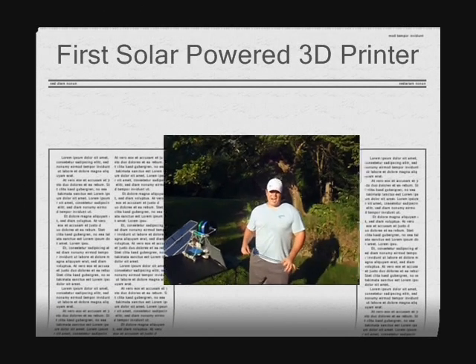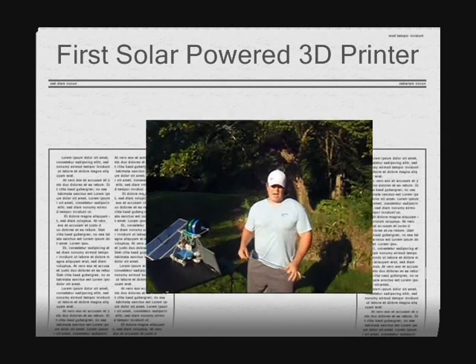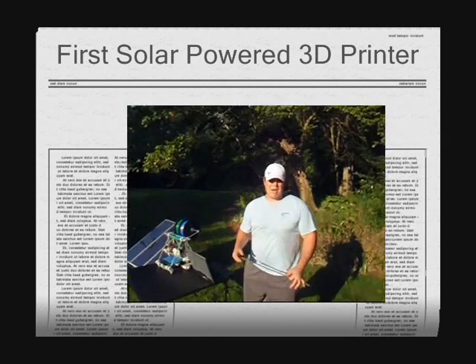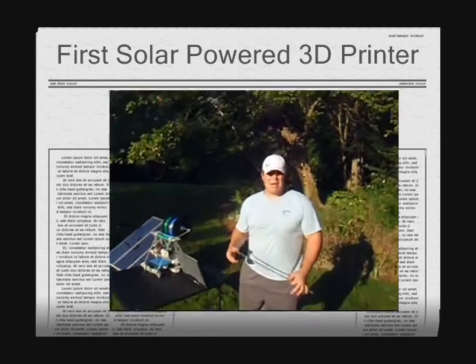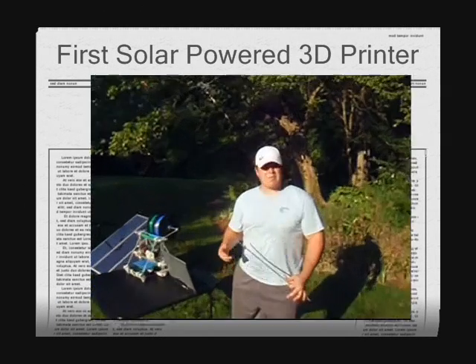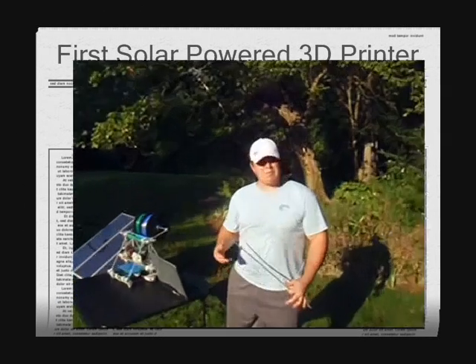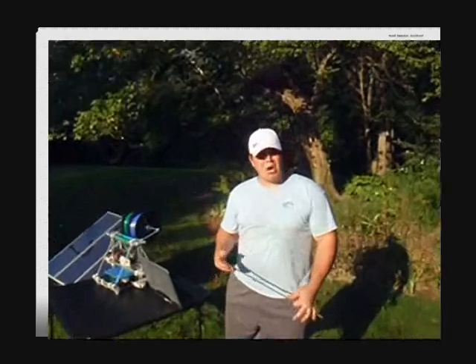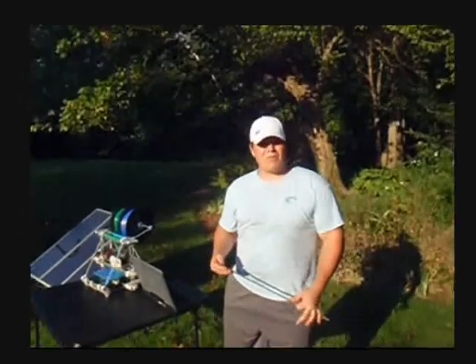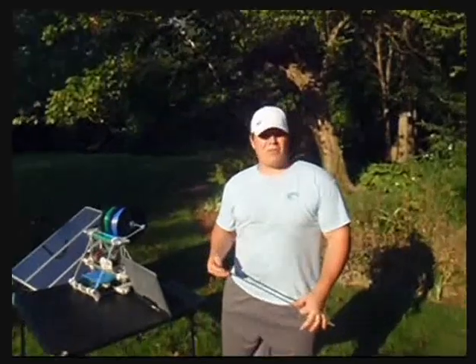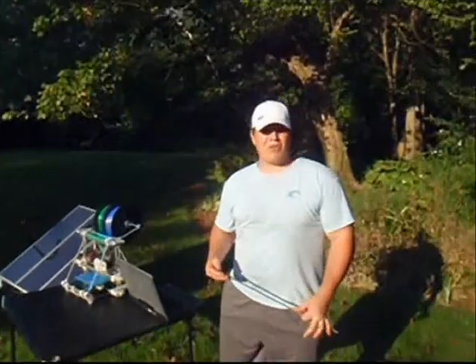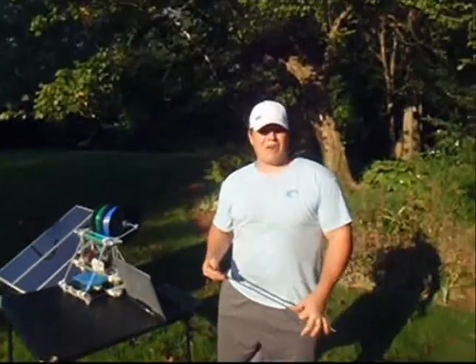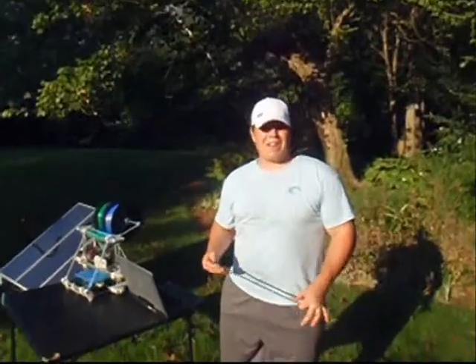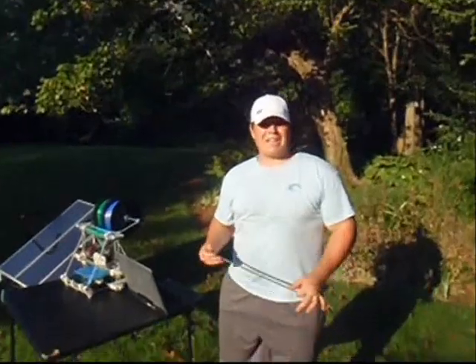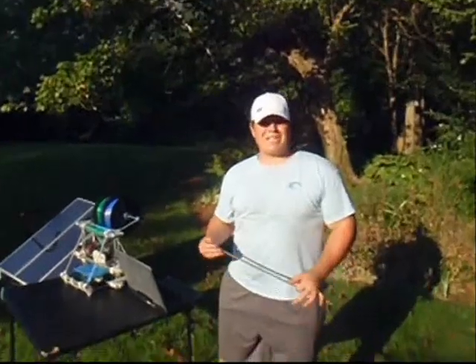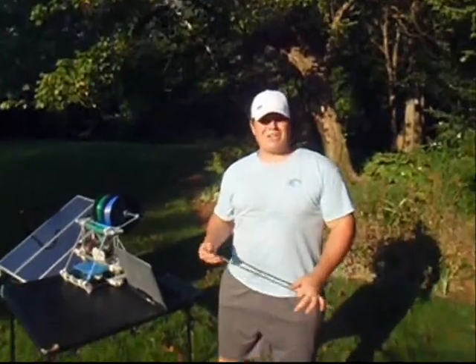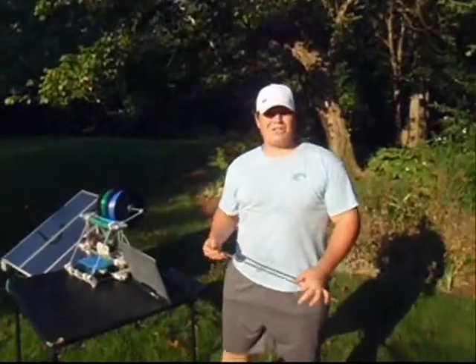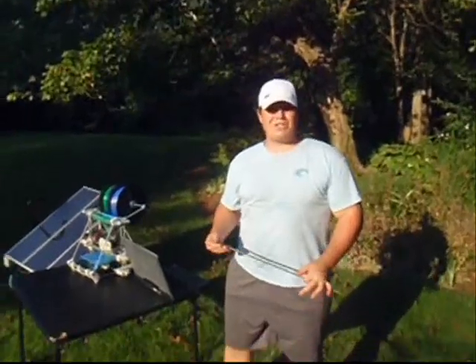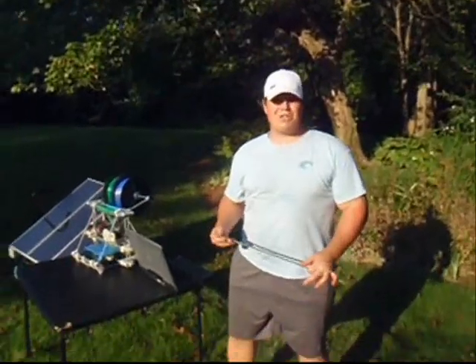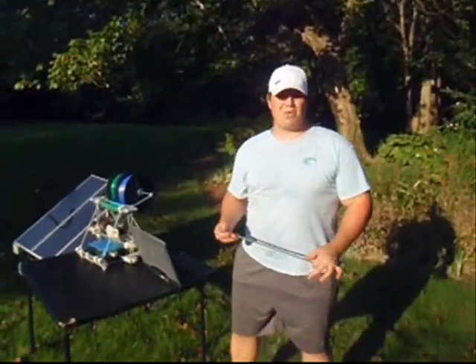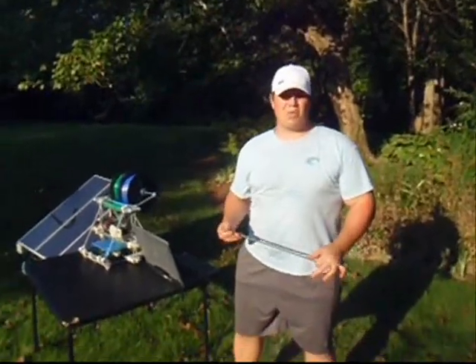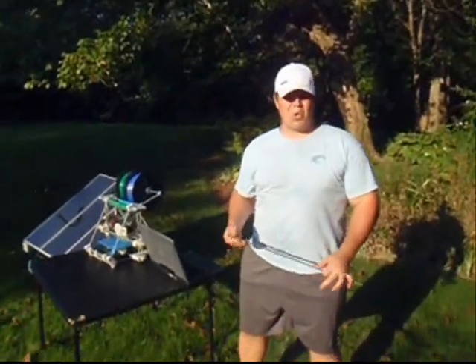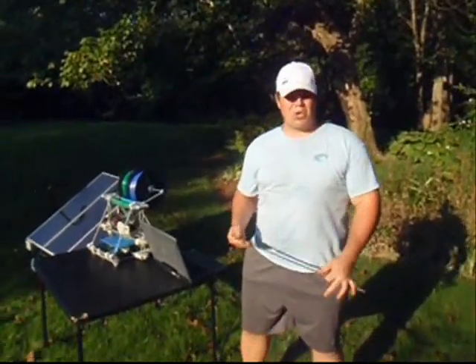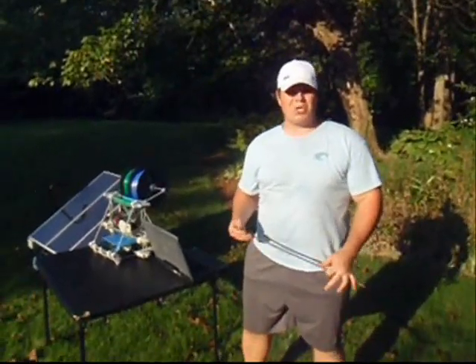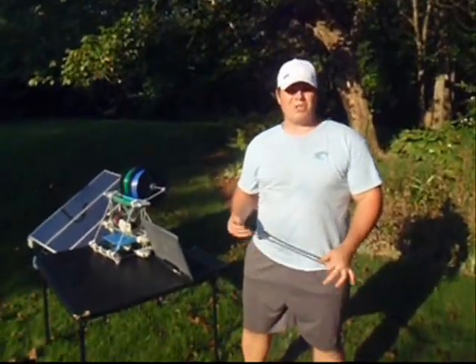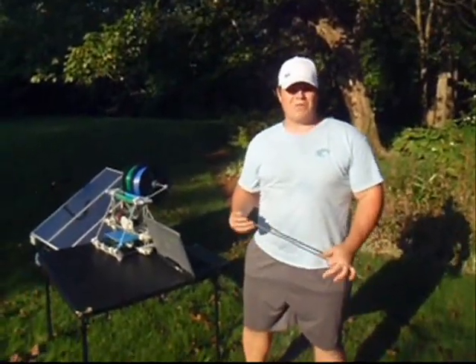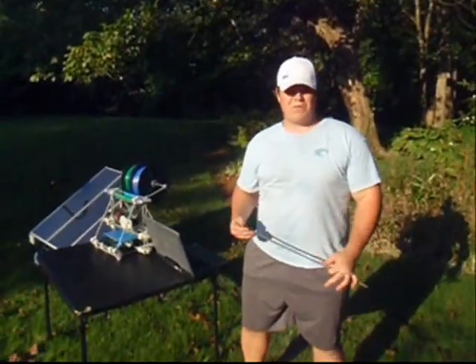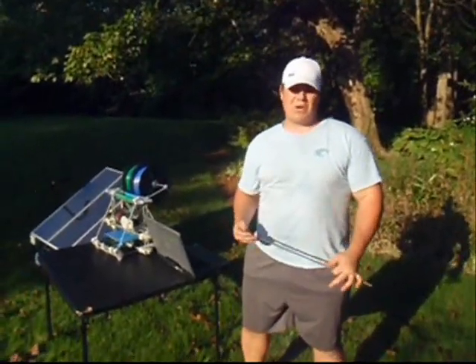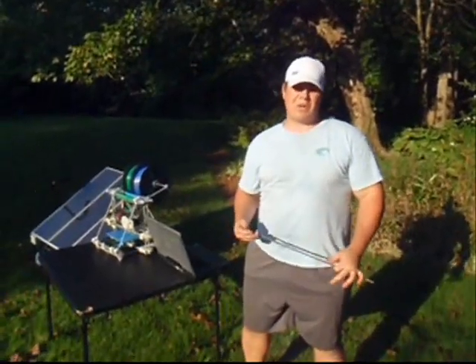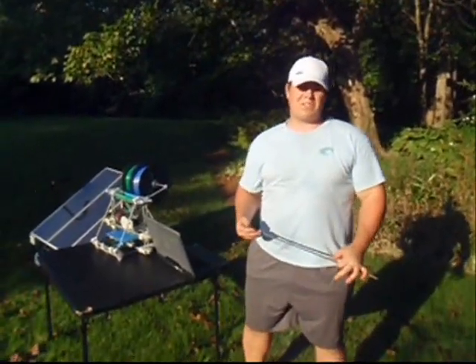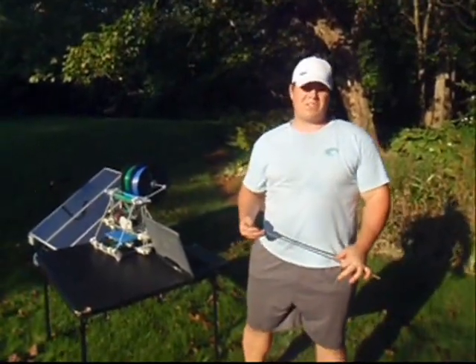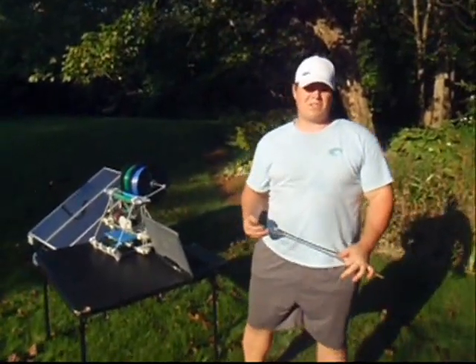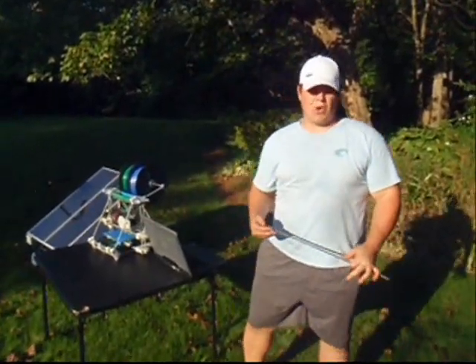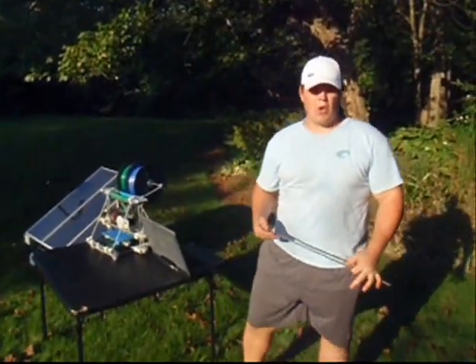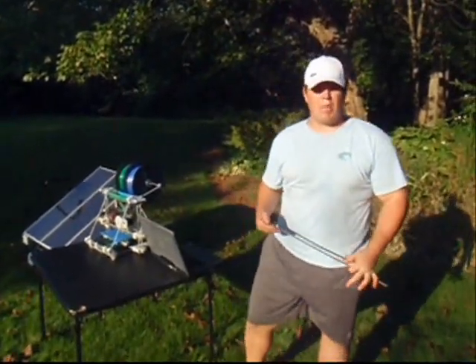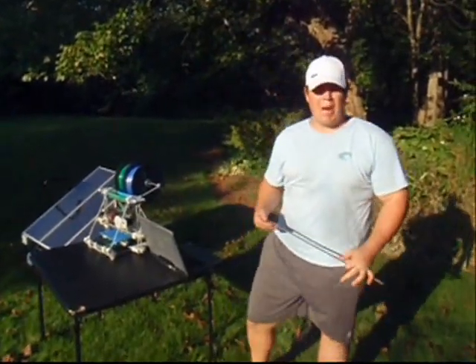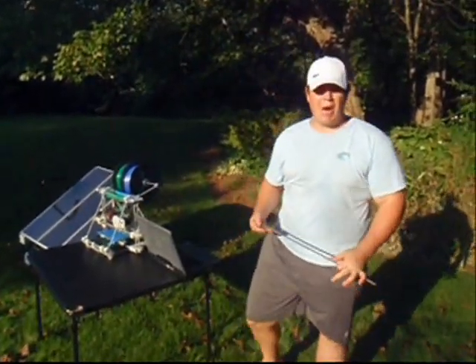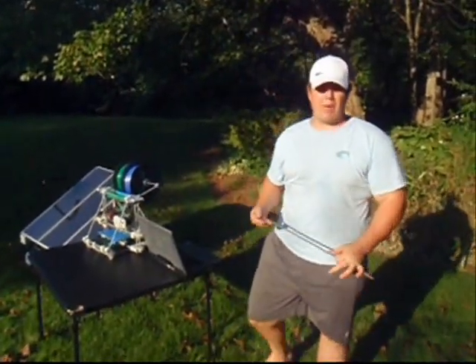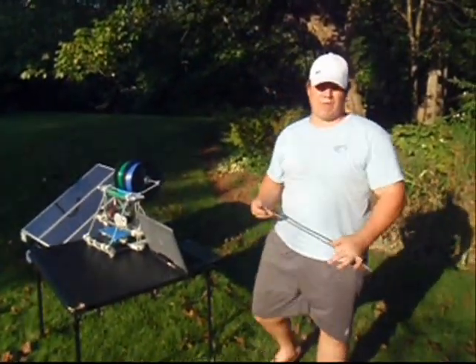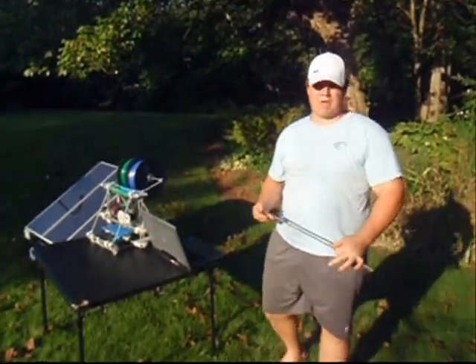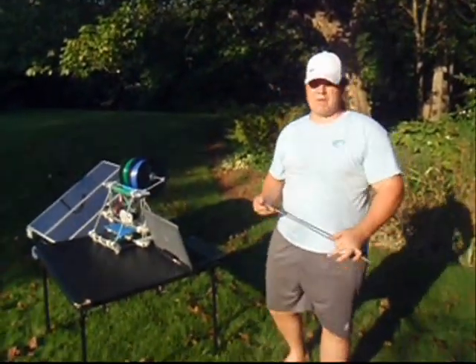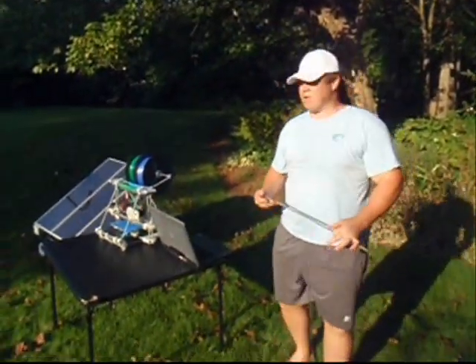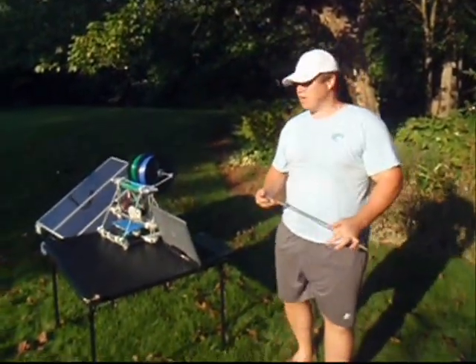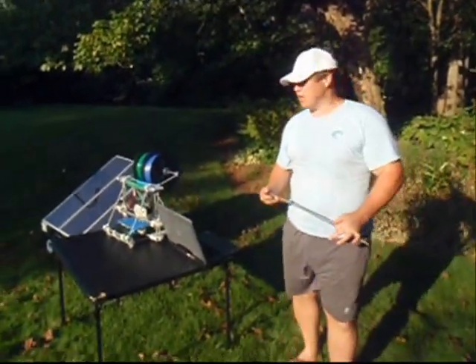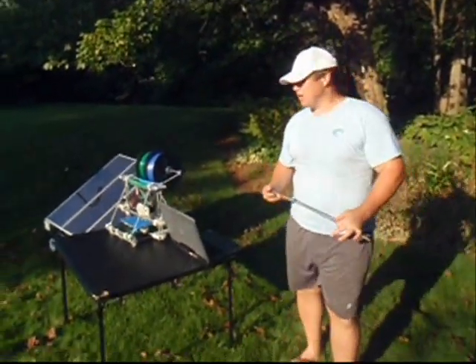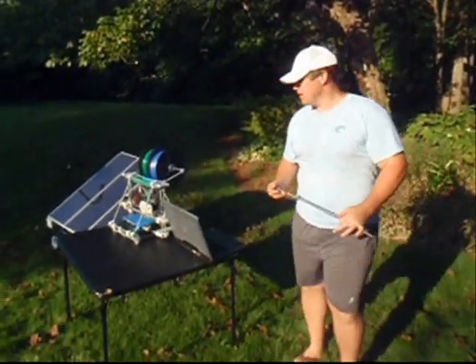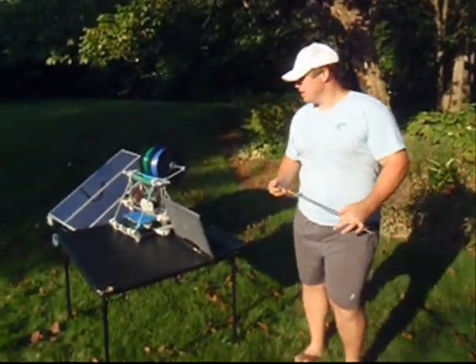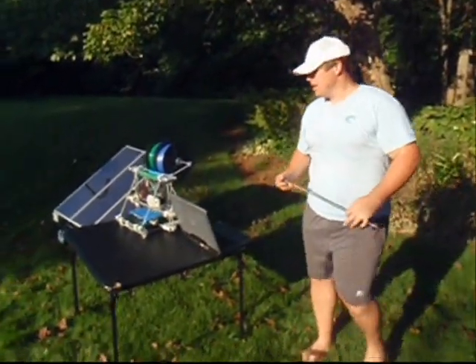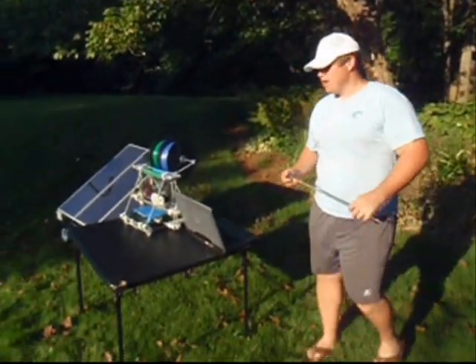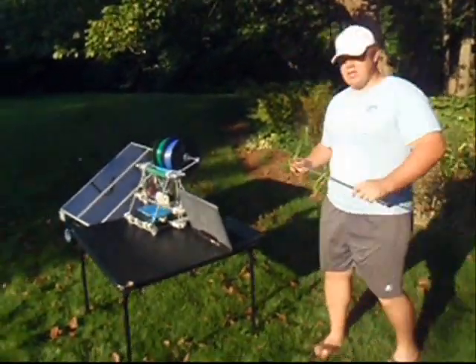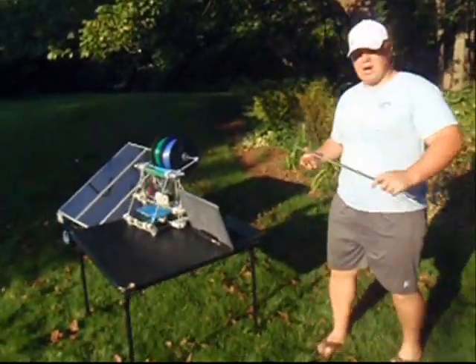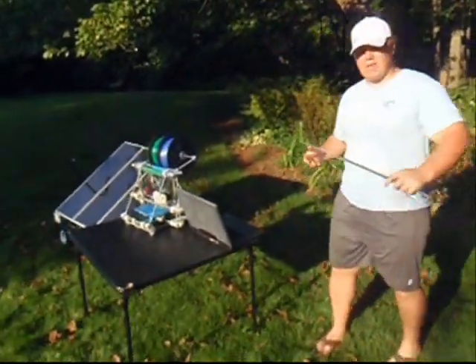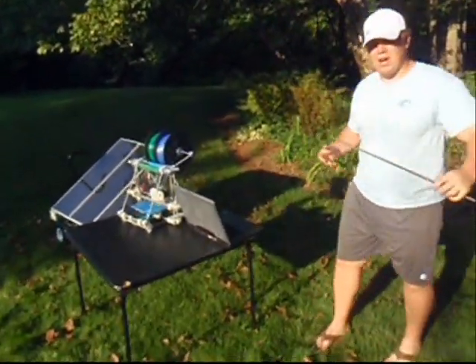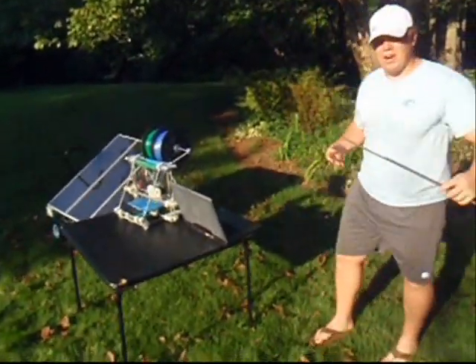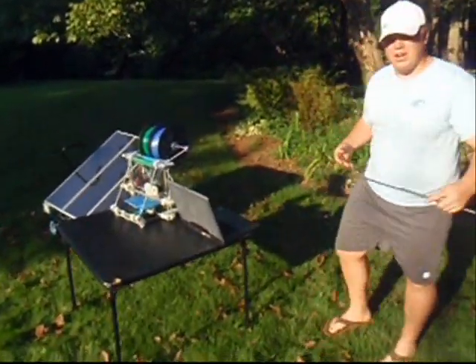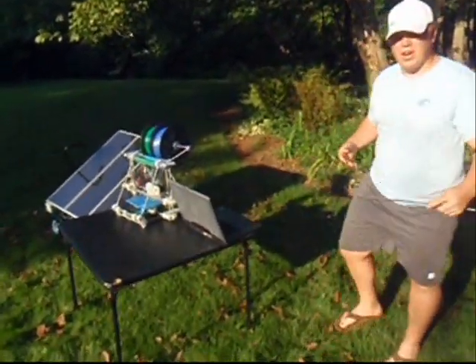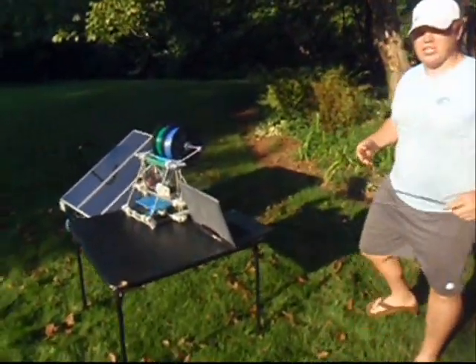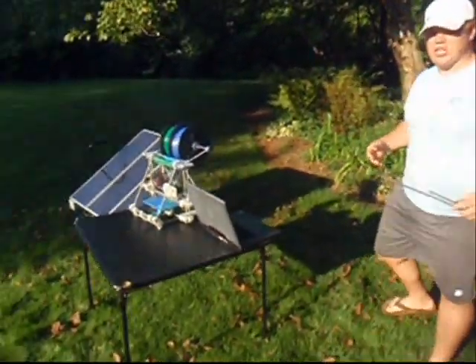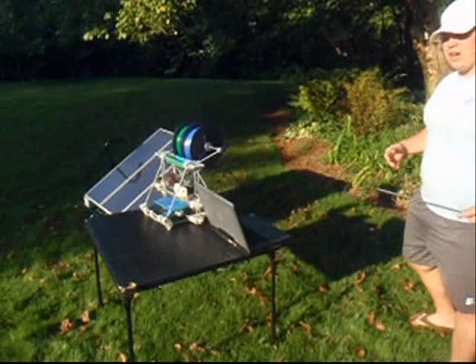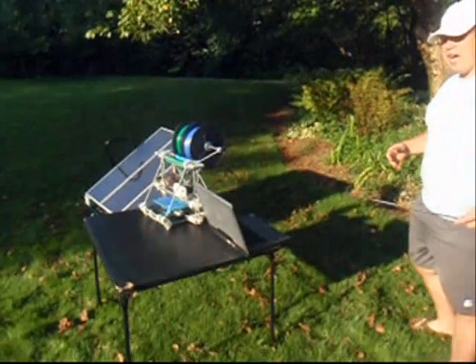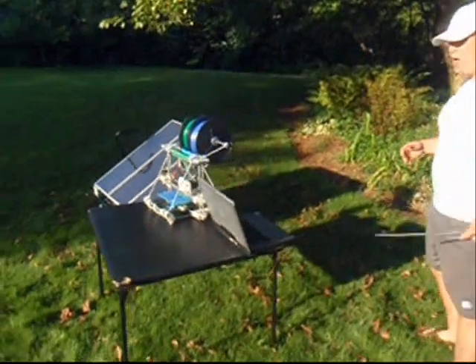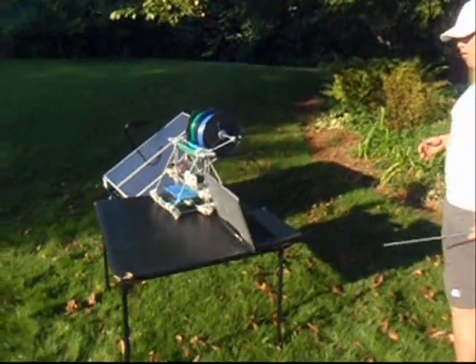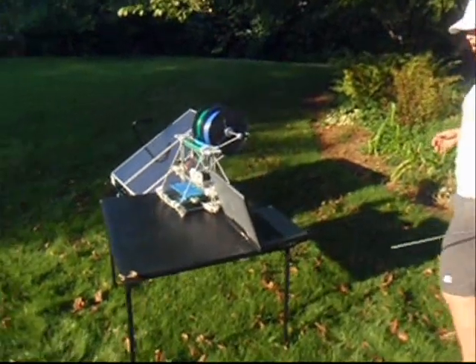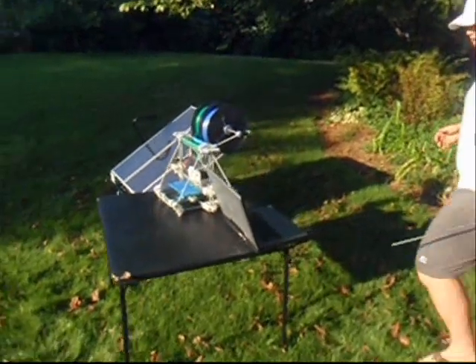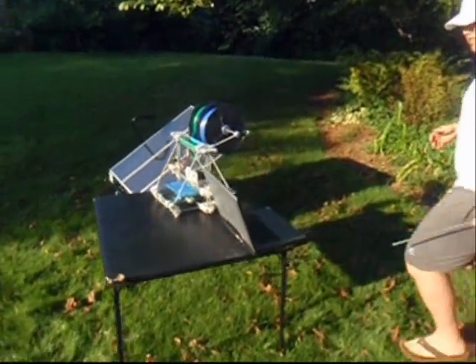Hi, my name is Mark Fuller, and I'd like to introduce you to the world's first solar-powered 3D printer. If you come around here, I'll show you how it works.